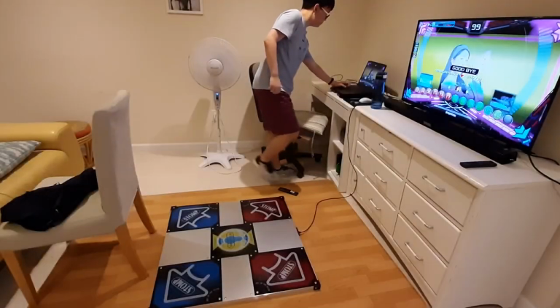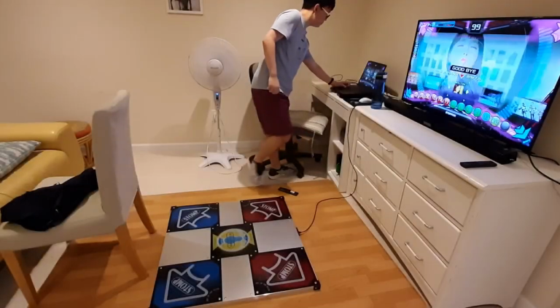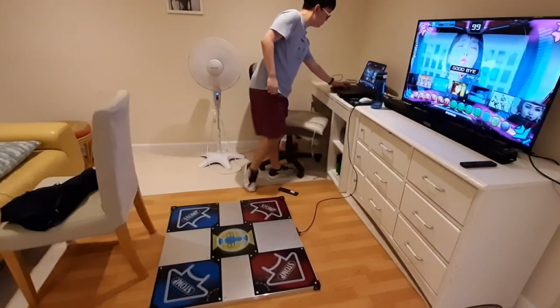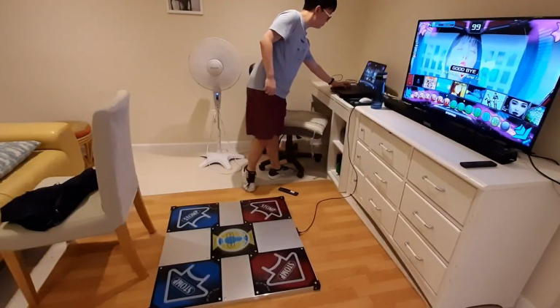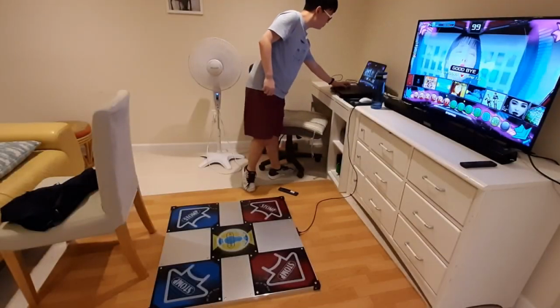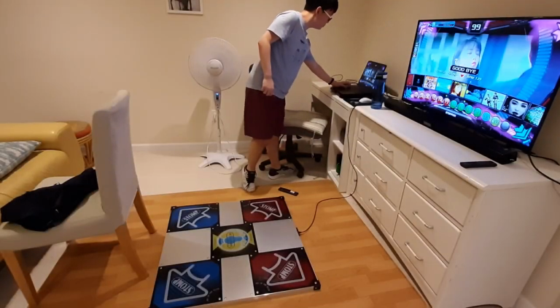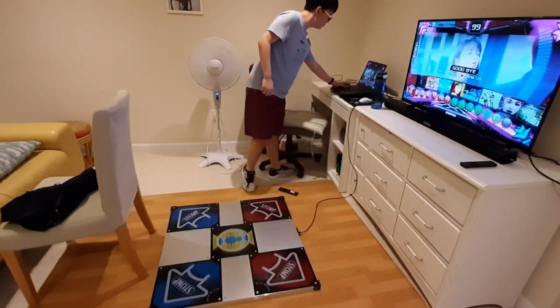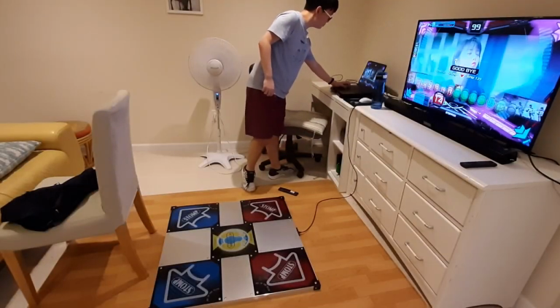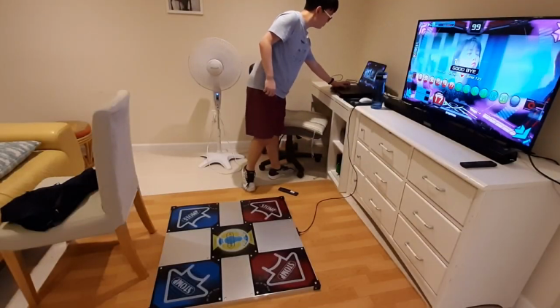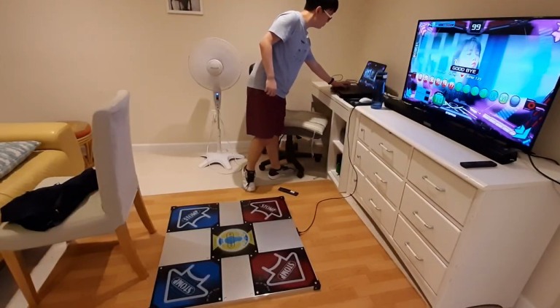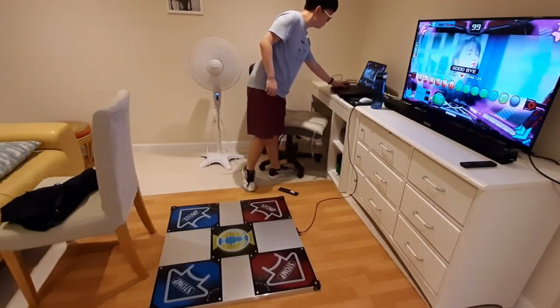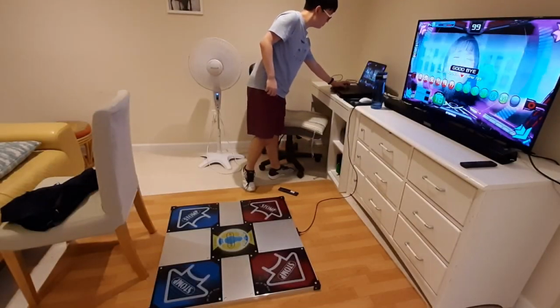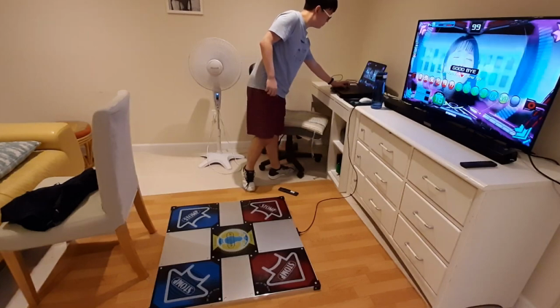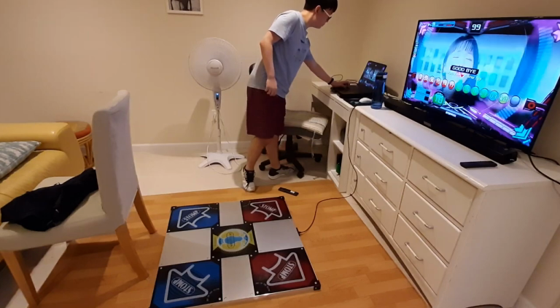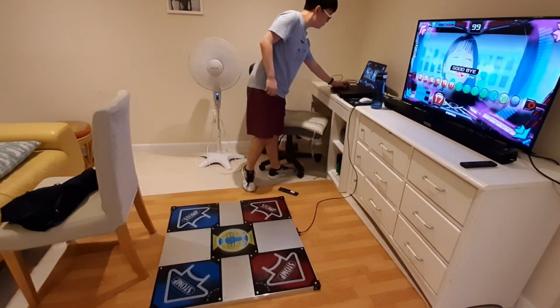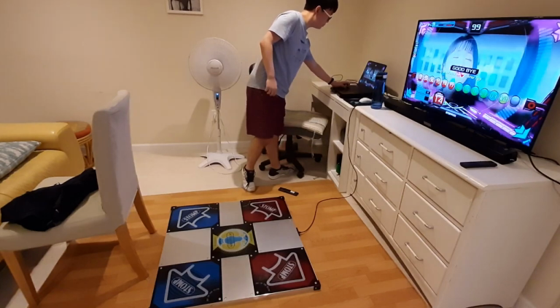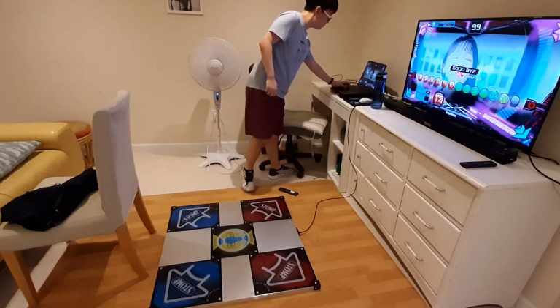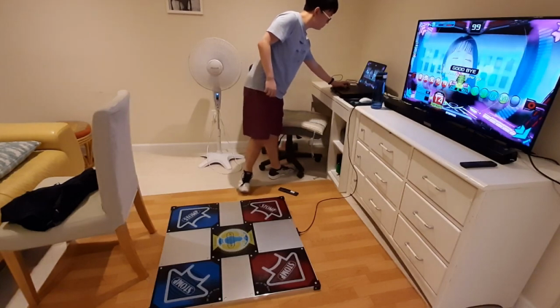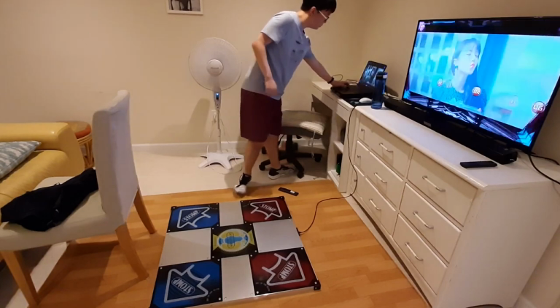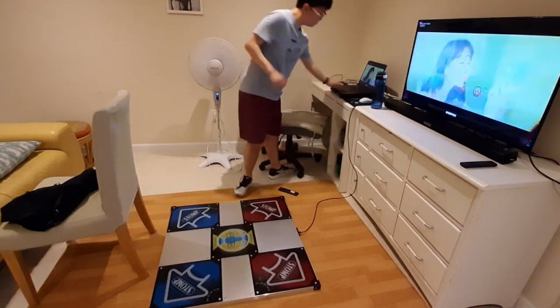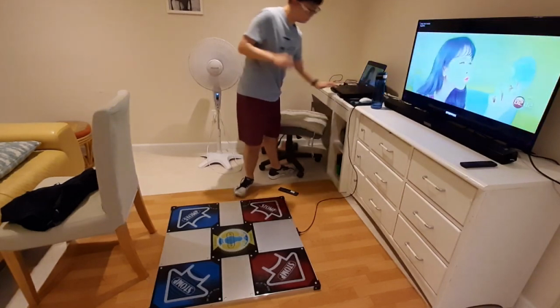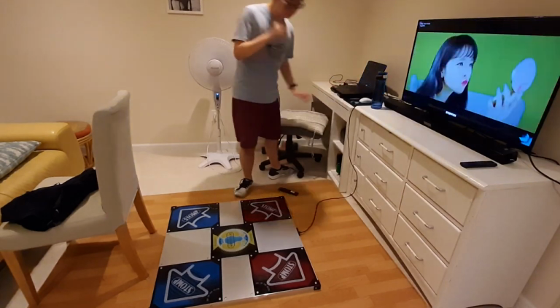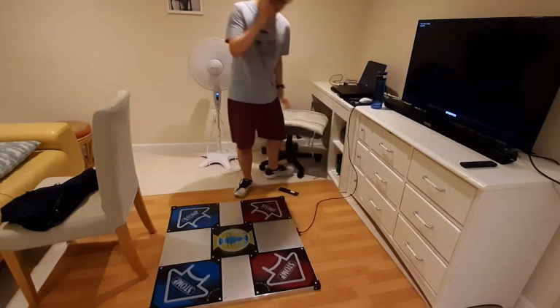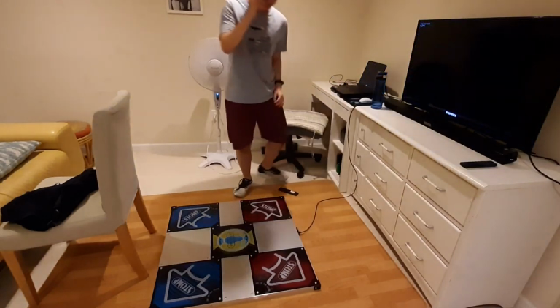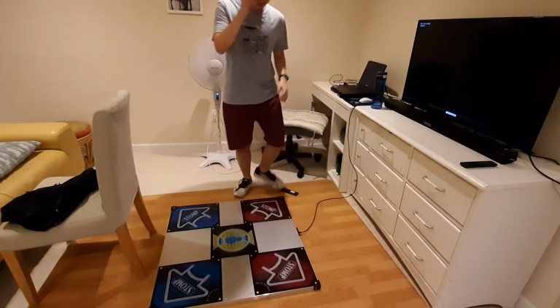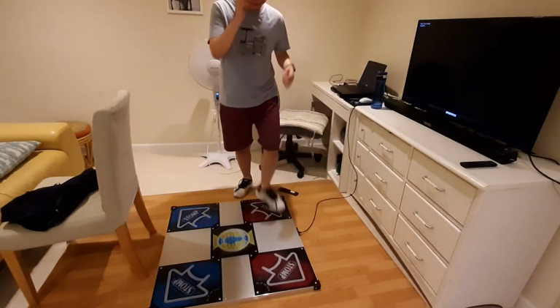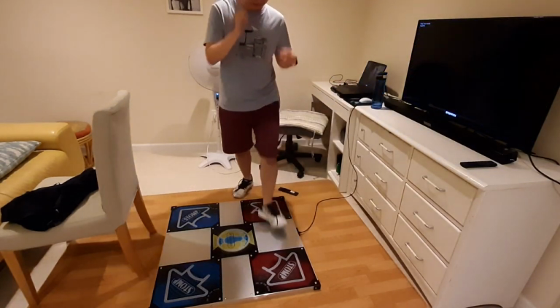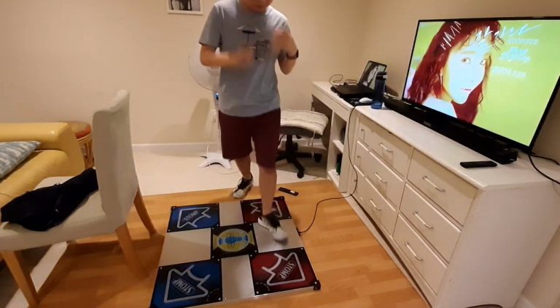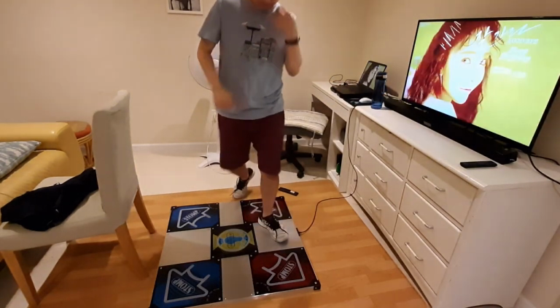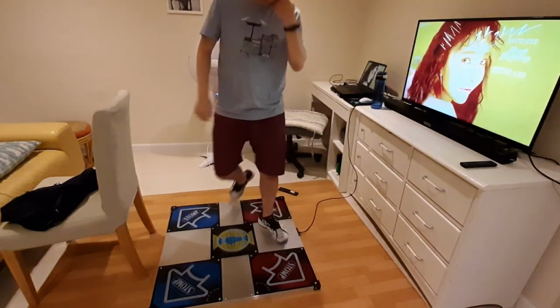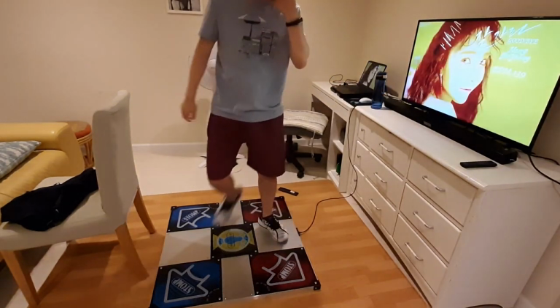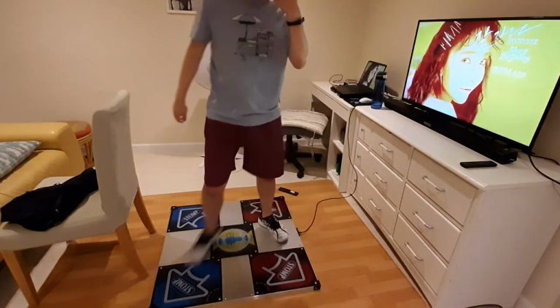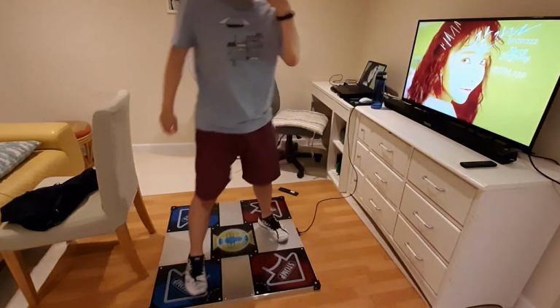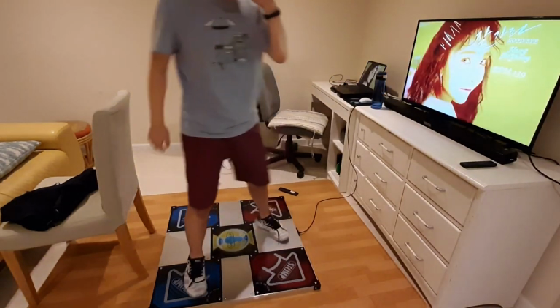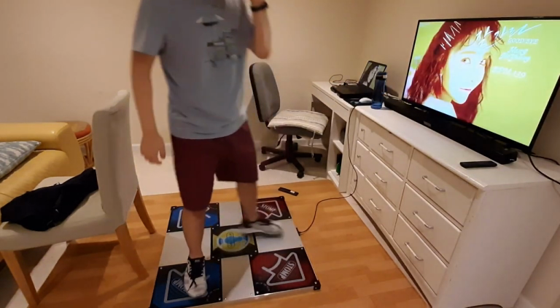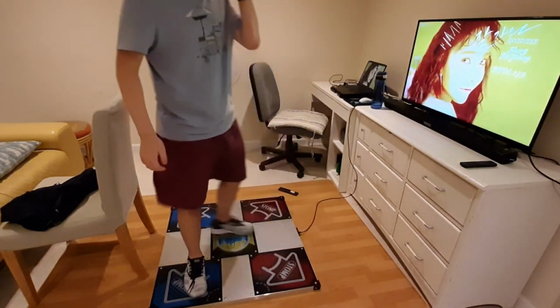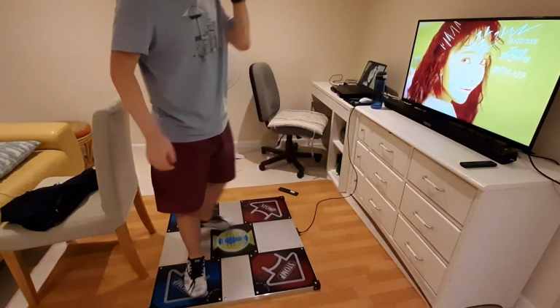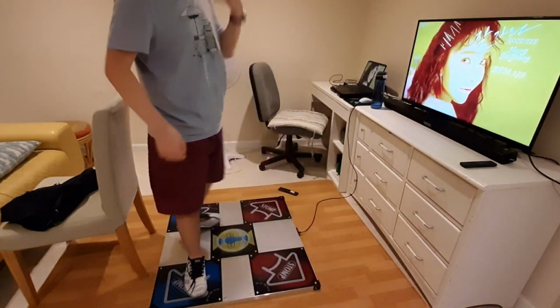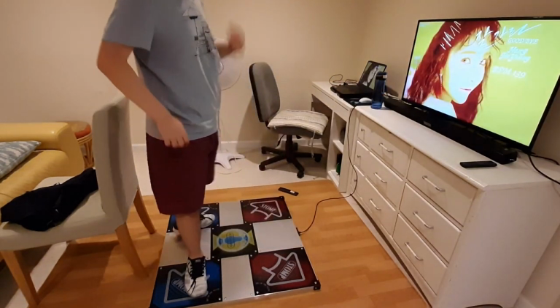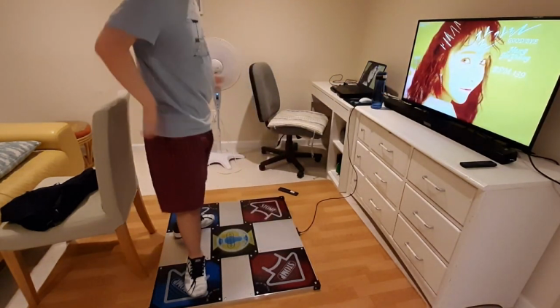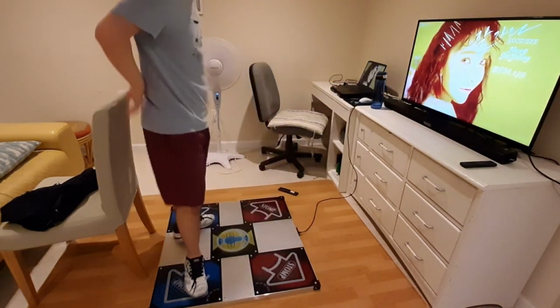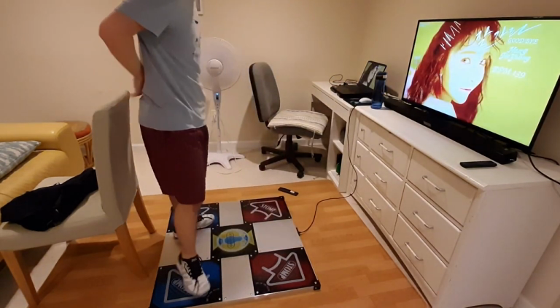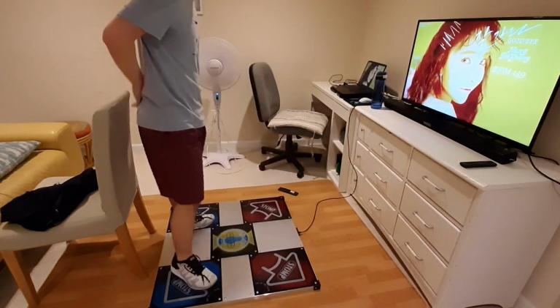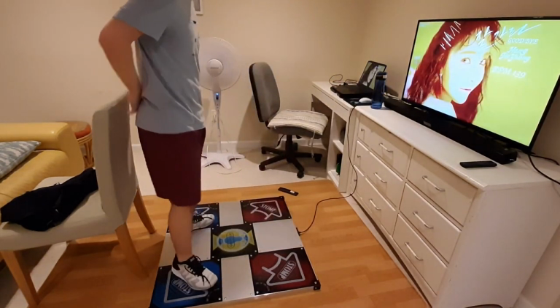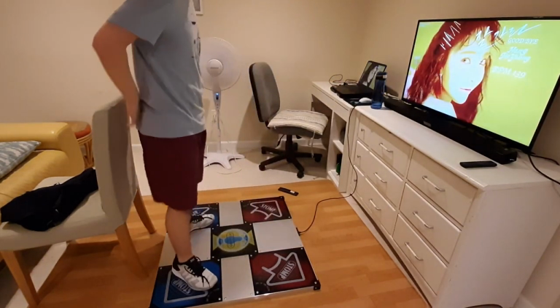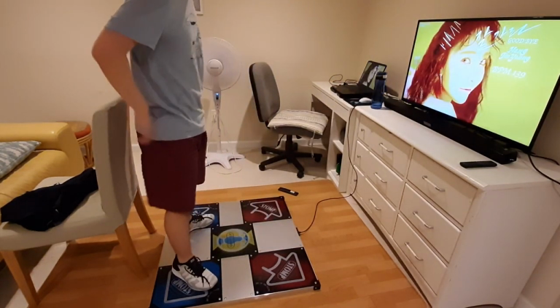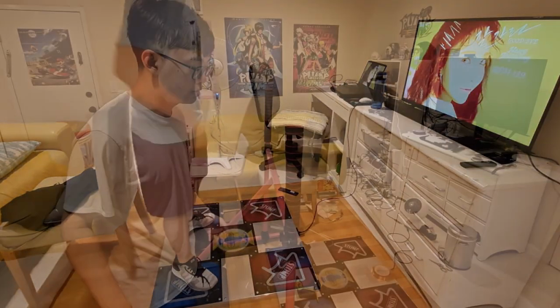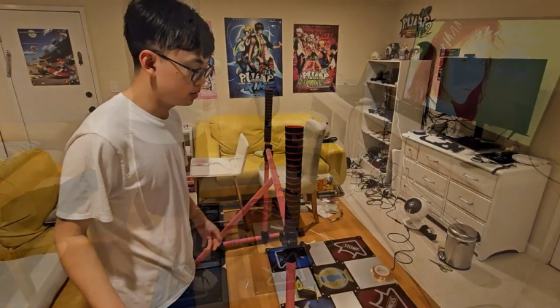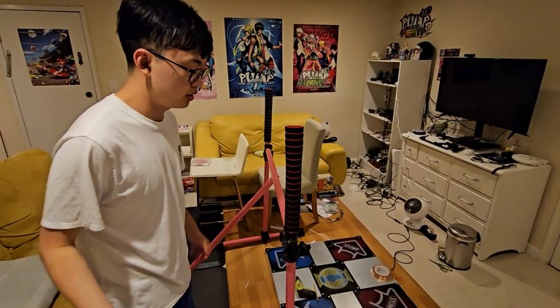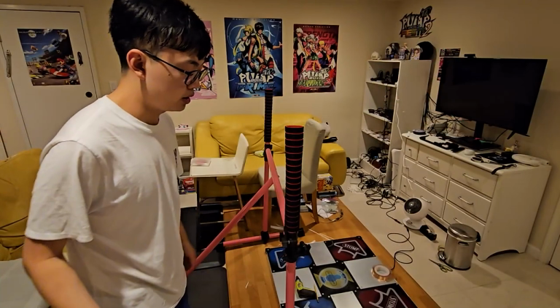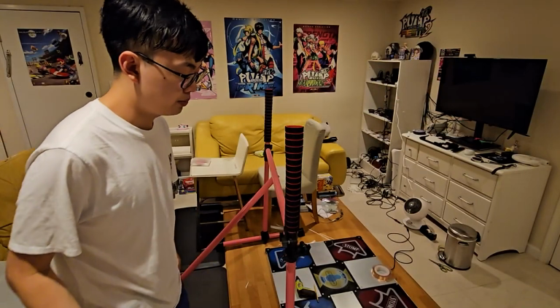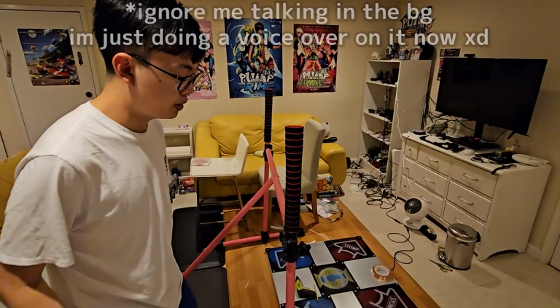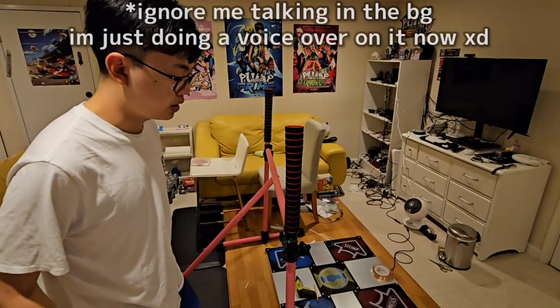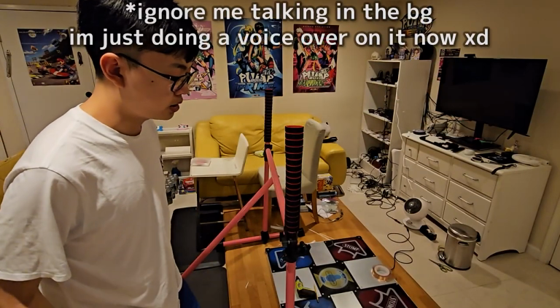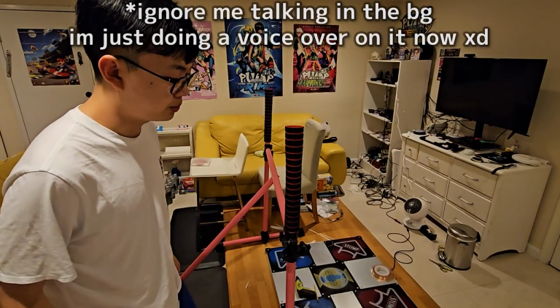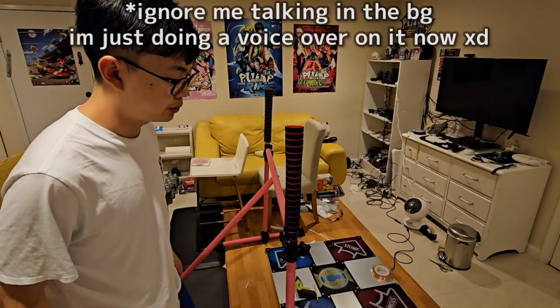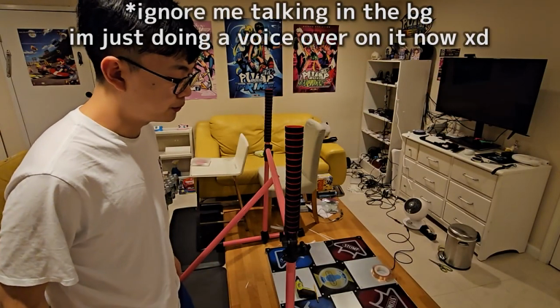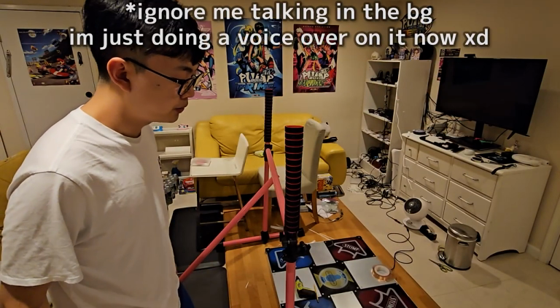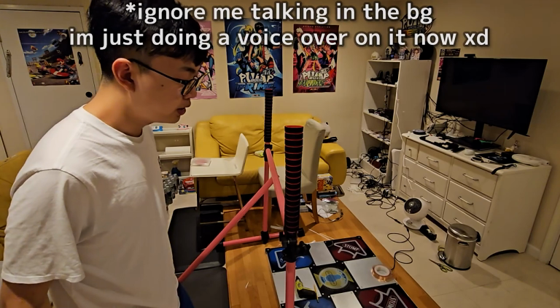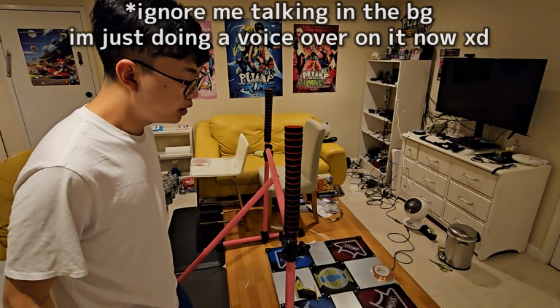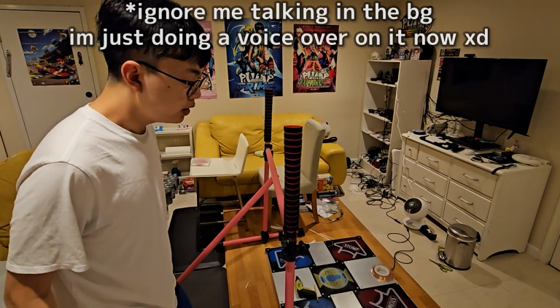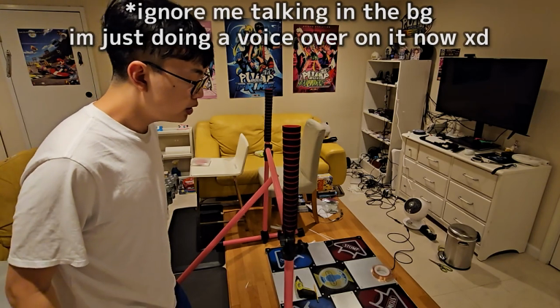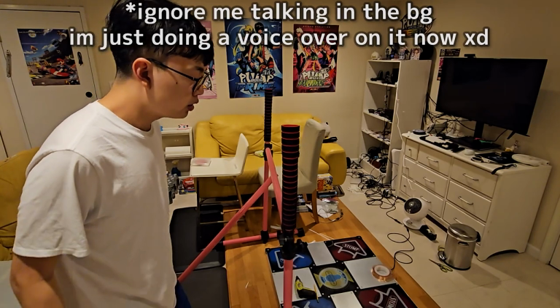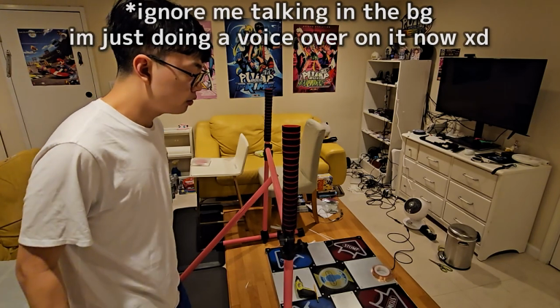My setup started really simple back then — it was just a simple TV. But now you can clearly tell there's a lot more going on.